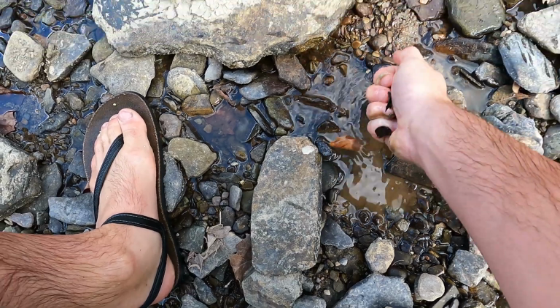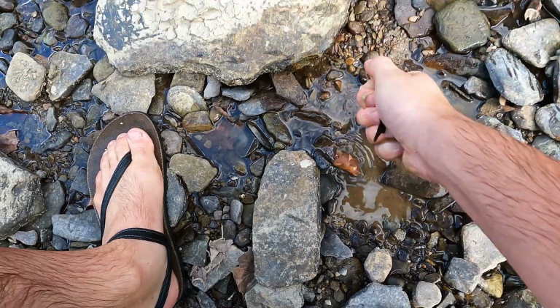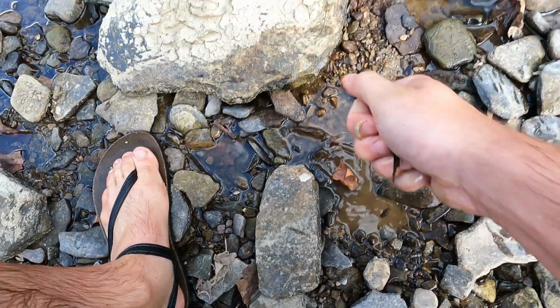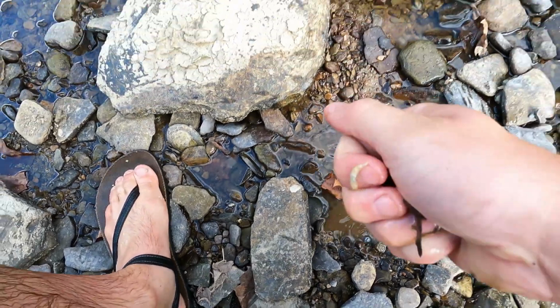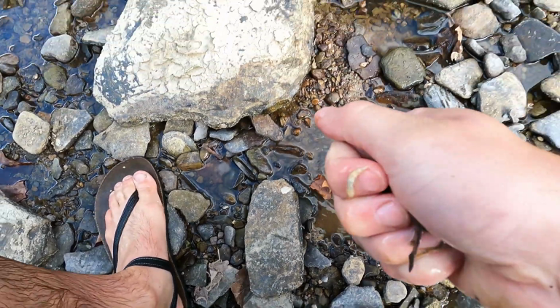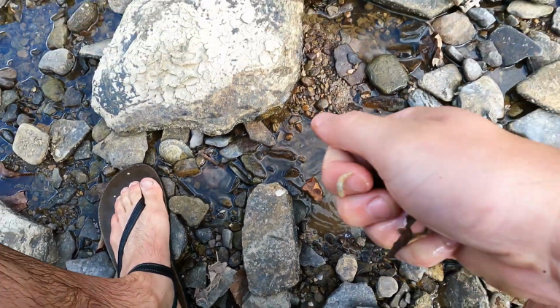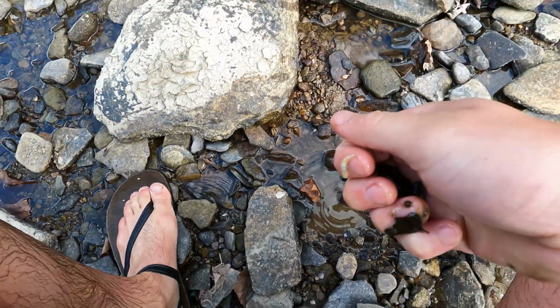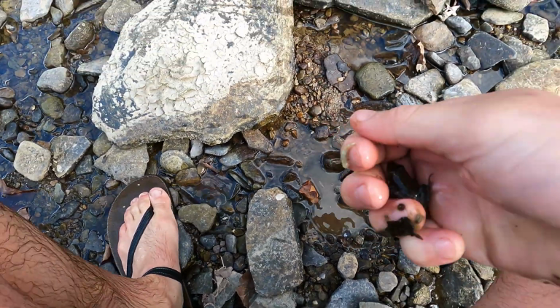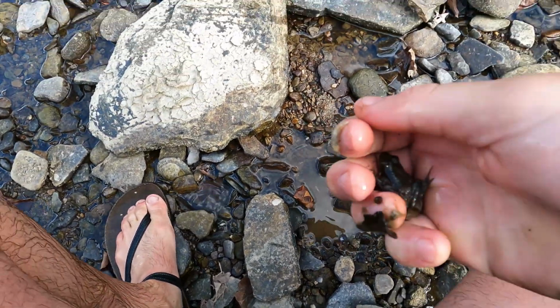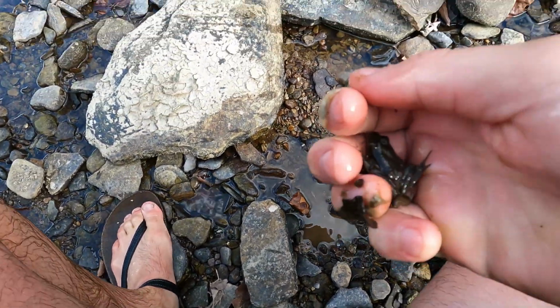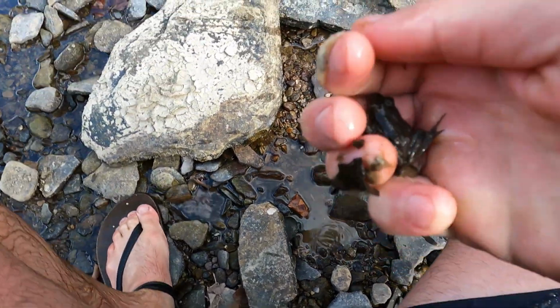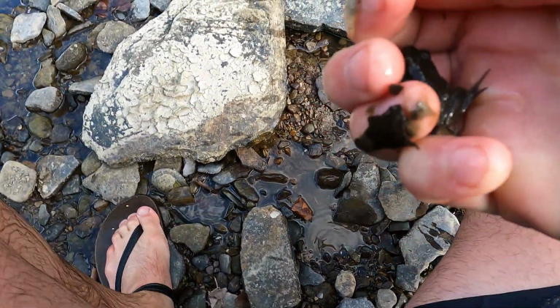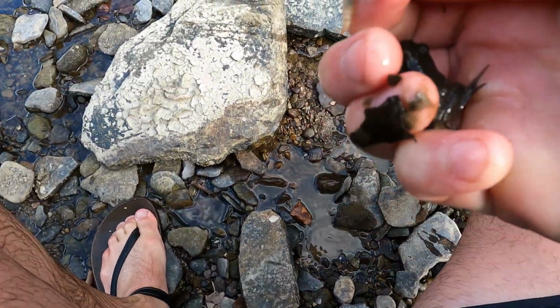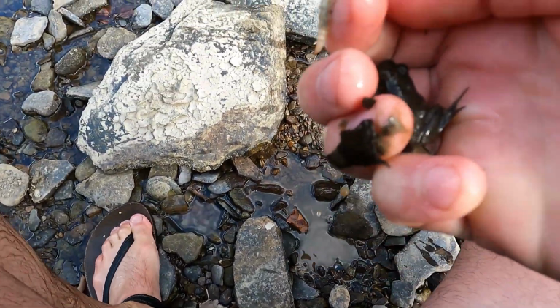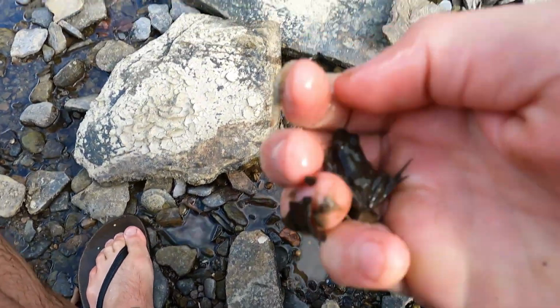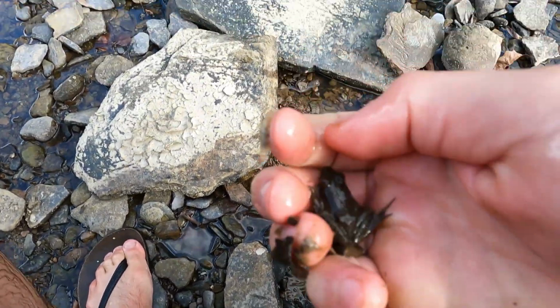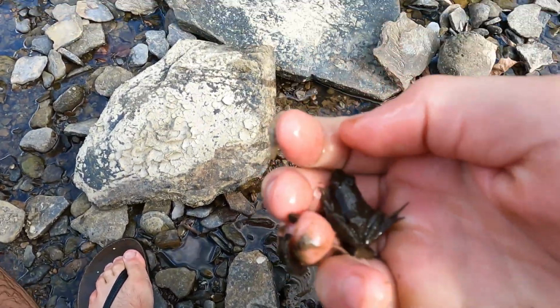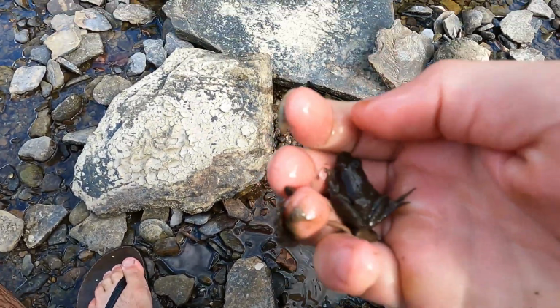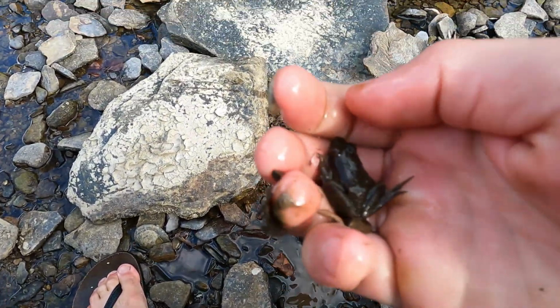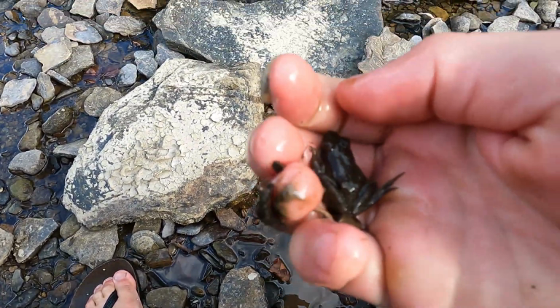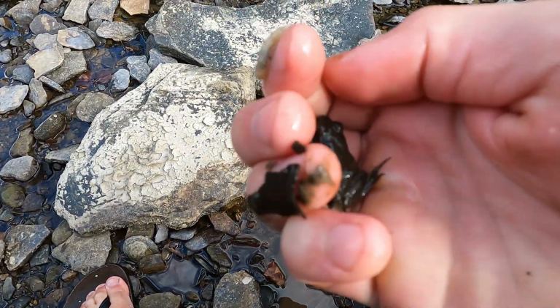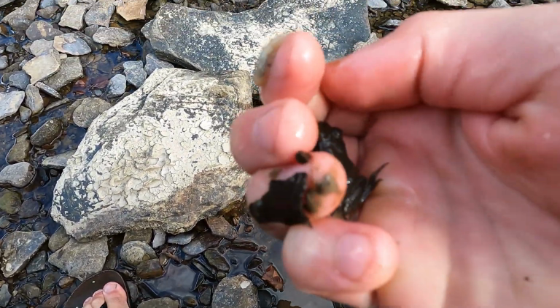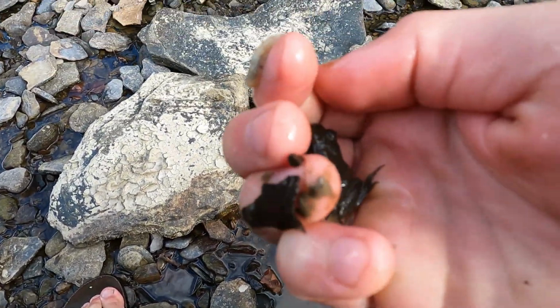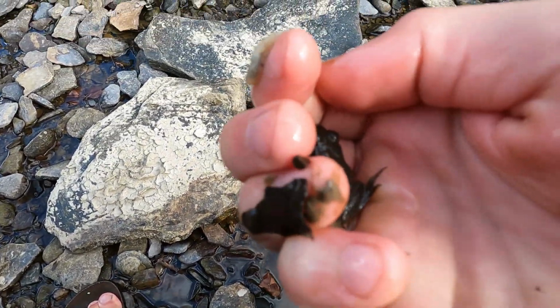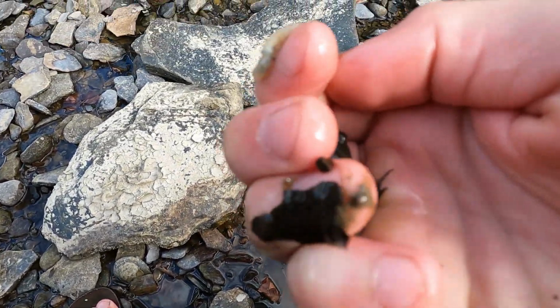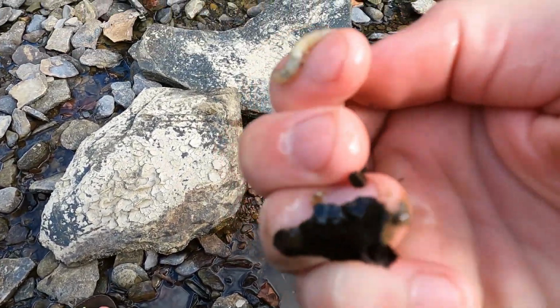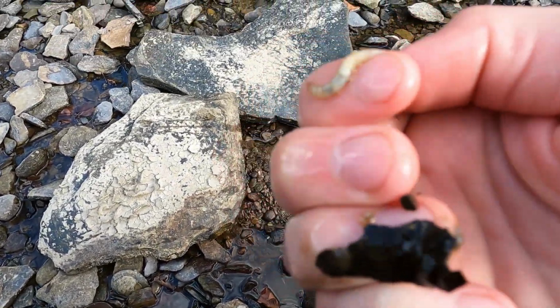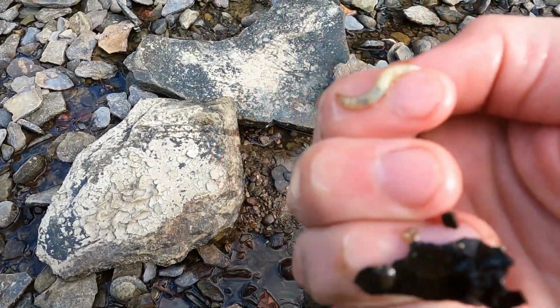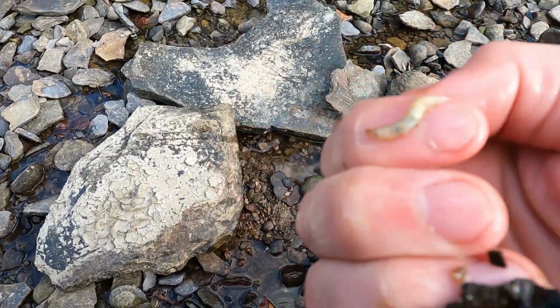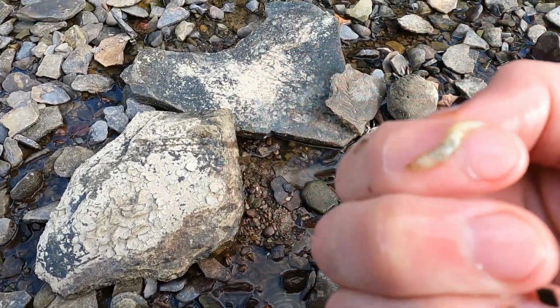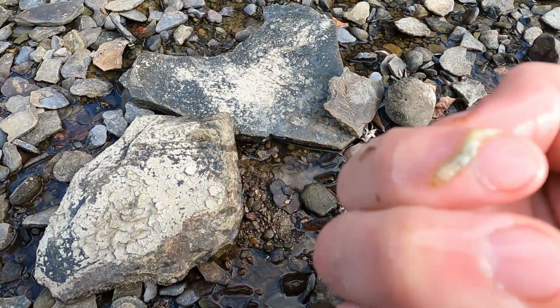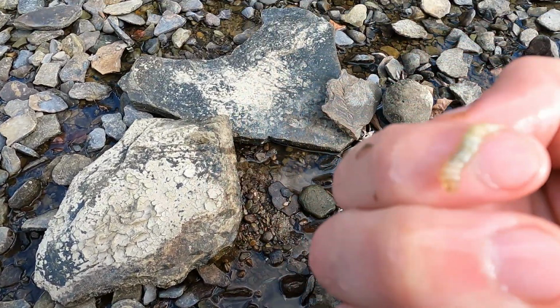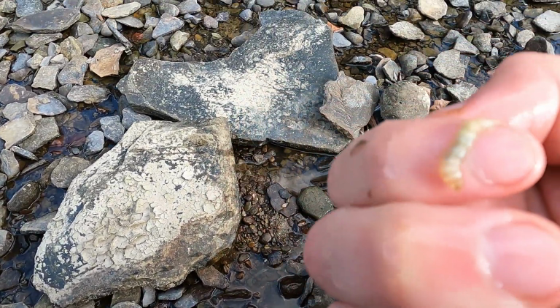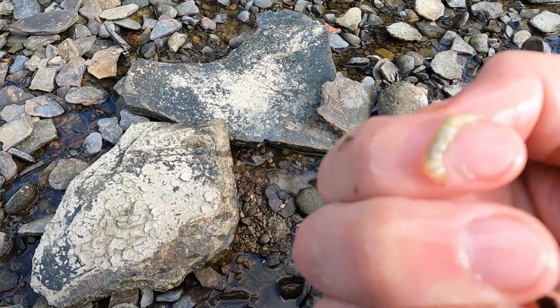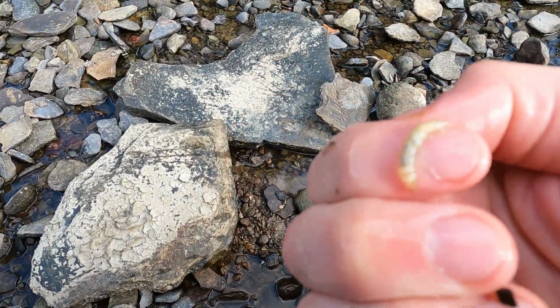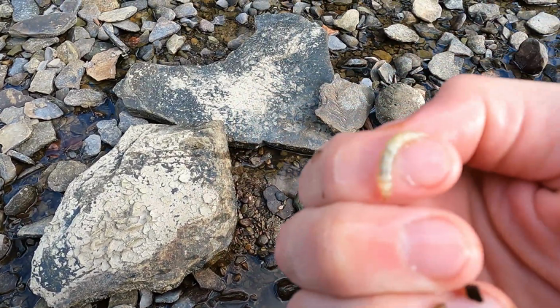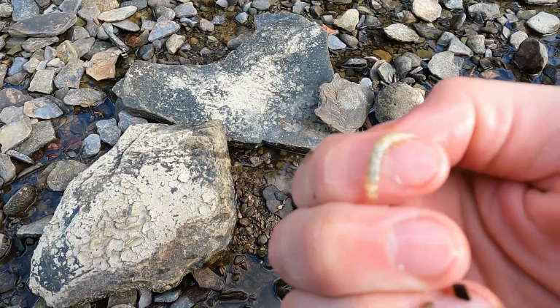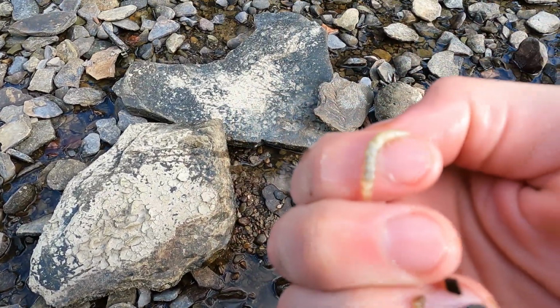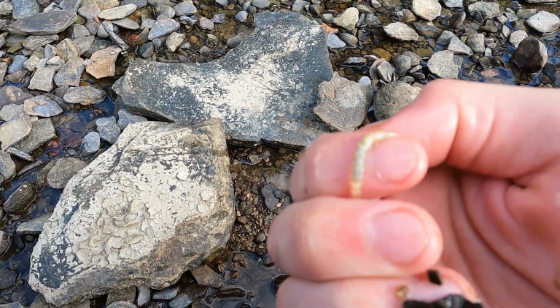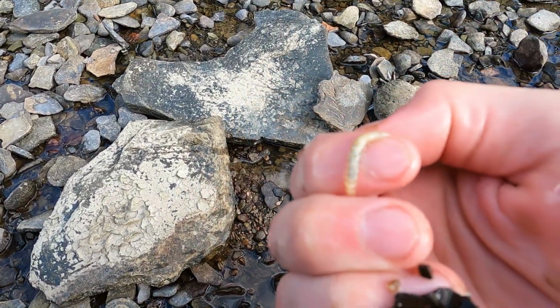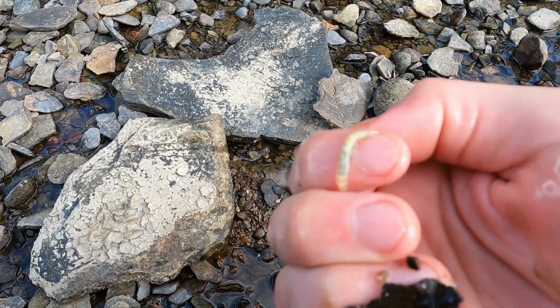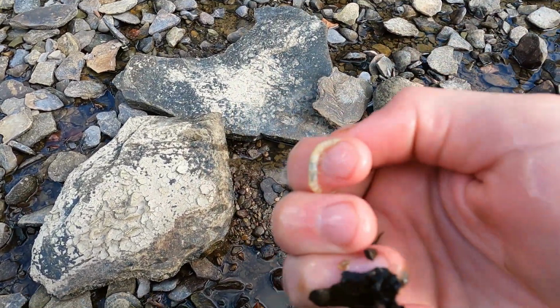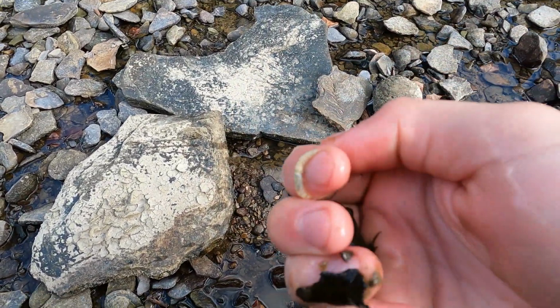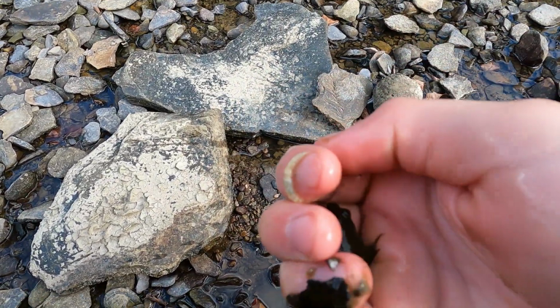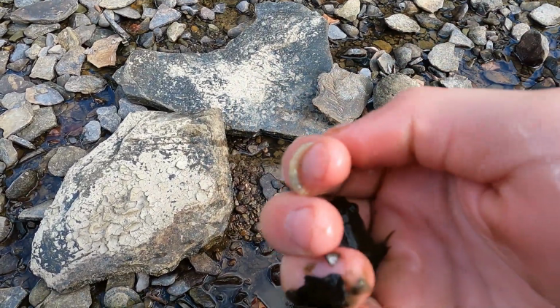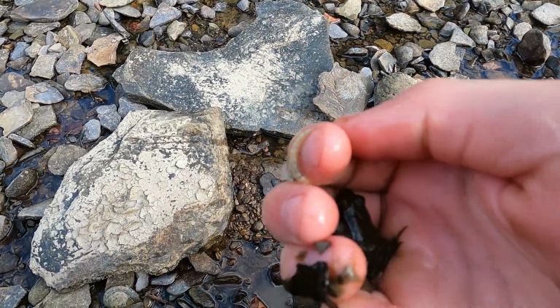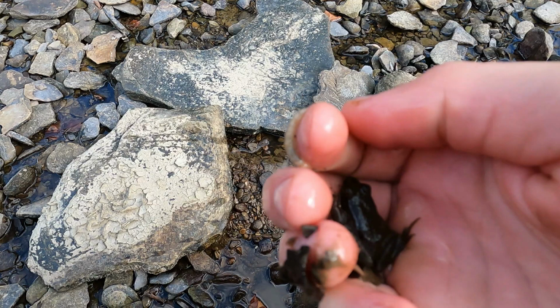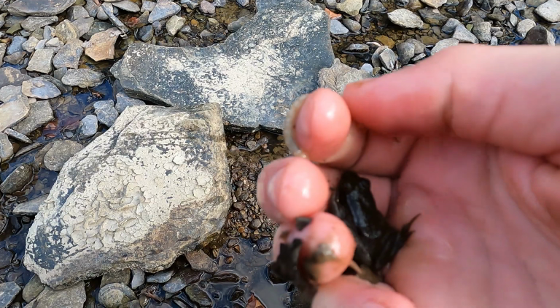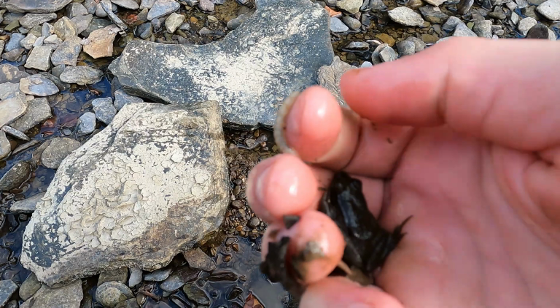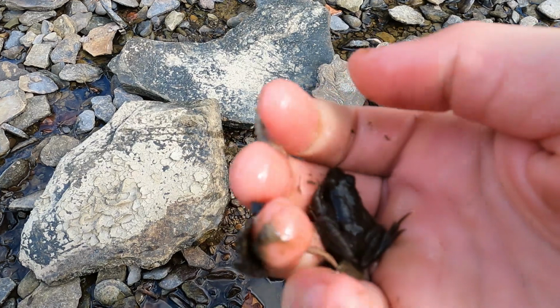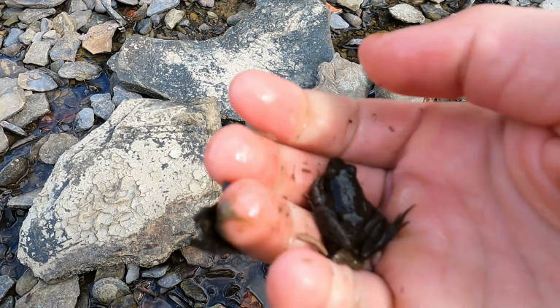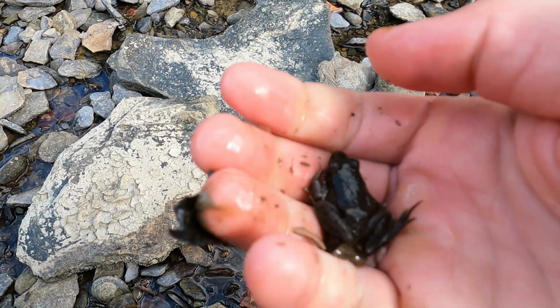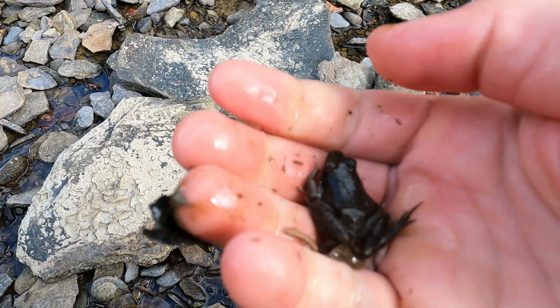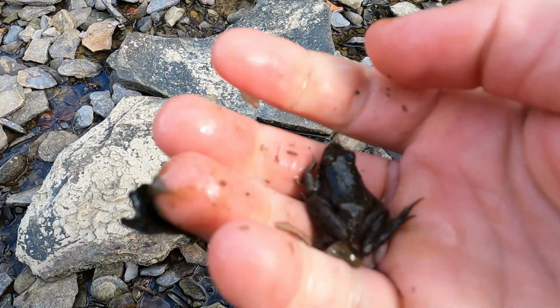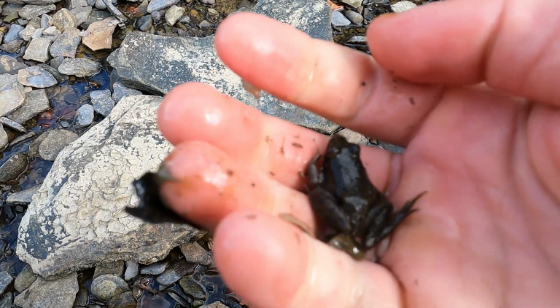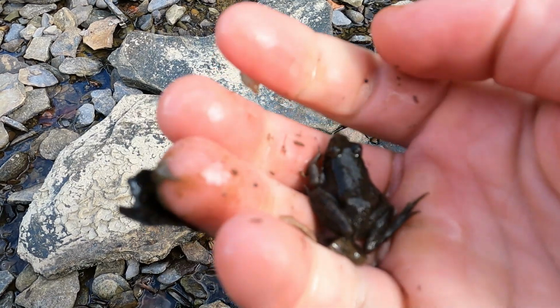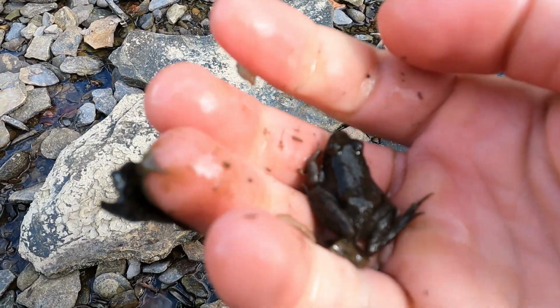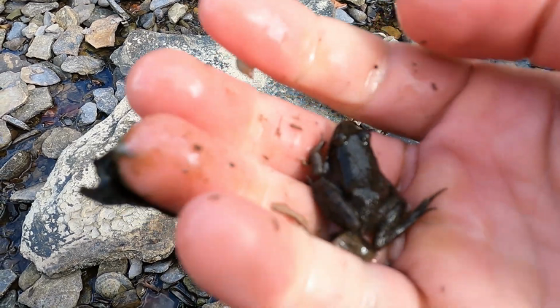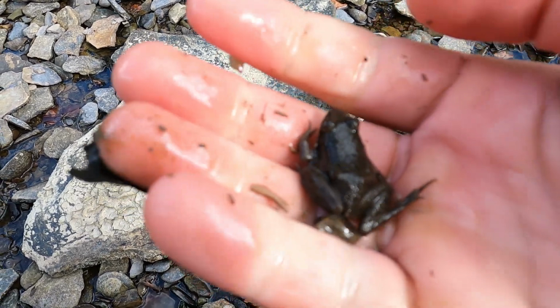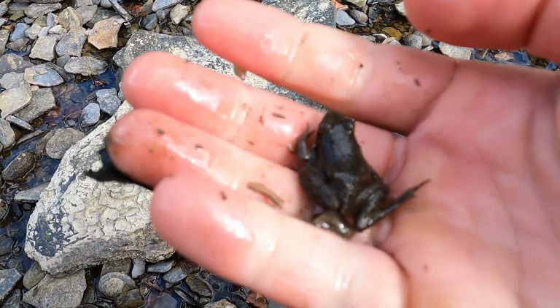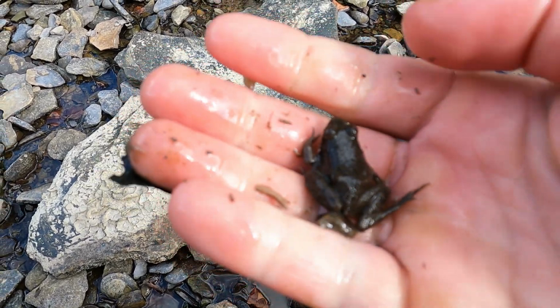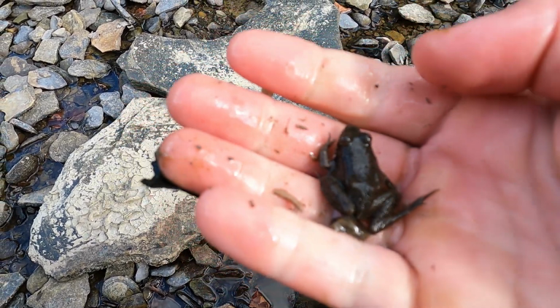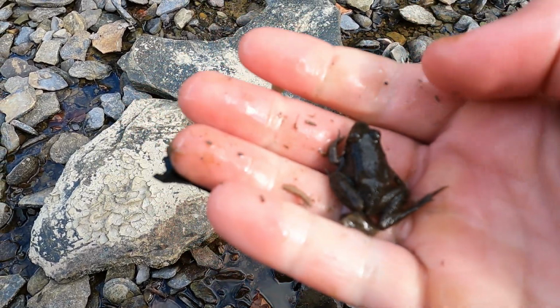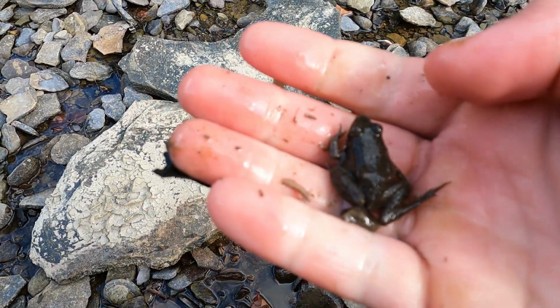This was a two-for-one catch. I caught this little grub on my finger and also this friendly little green frog.